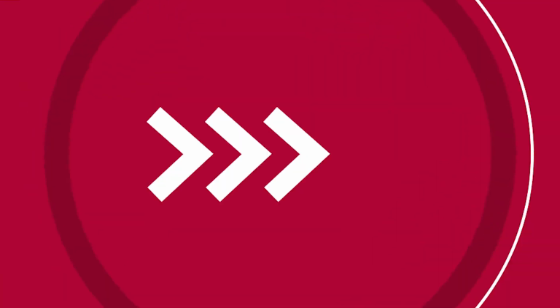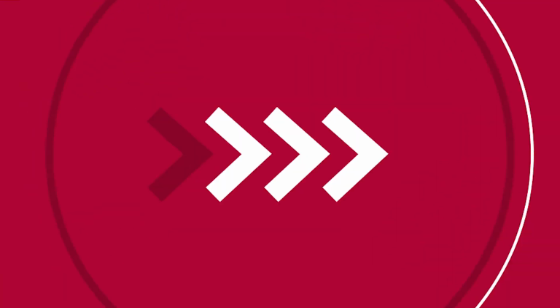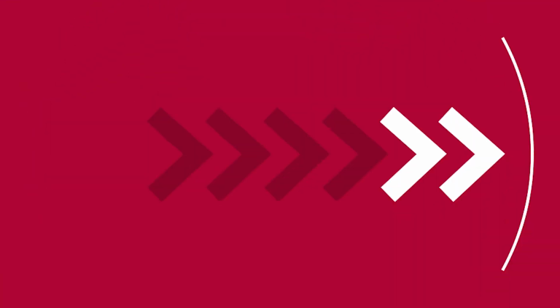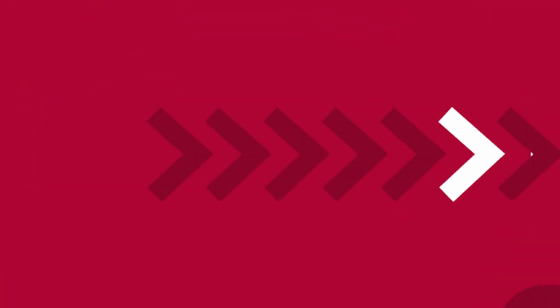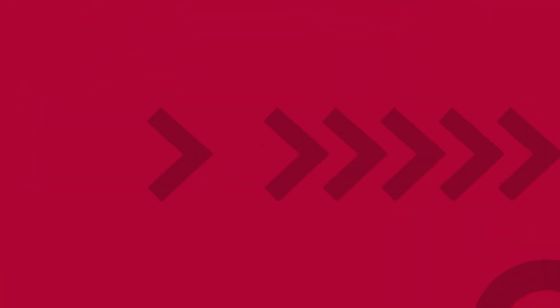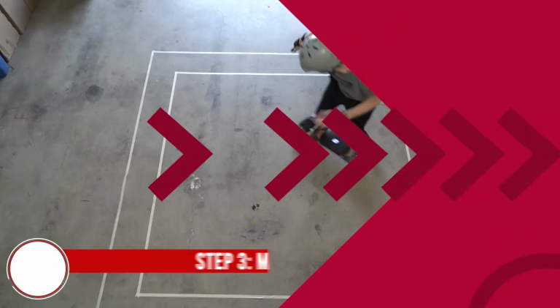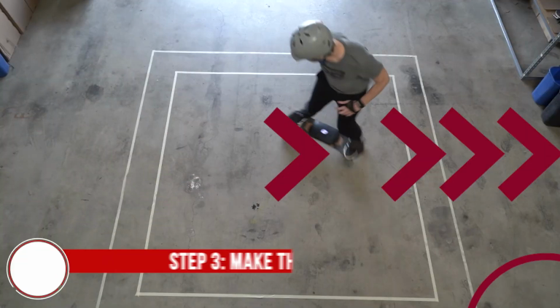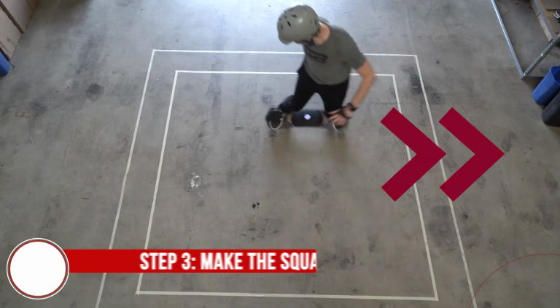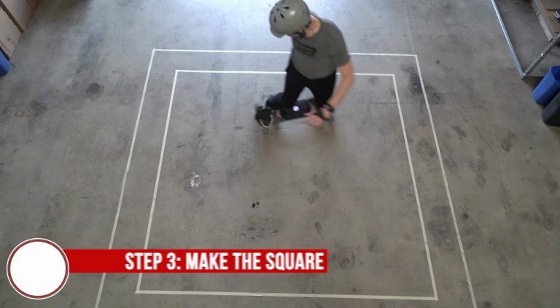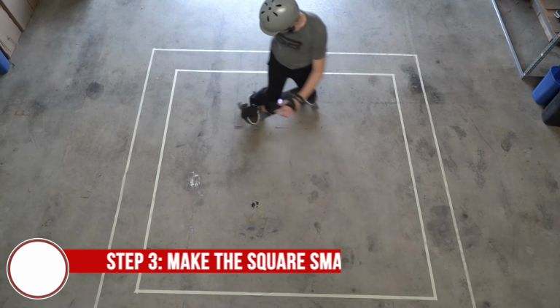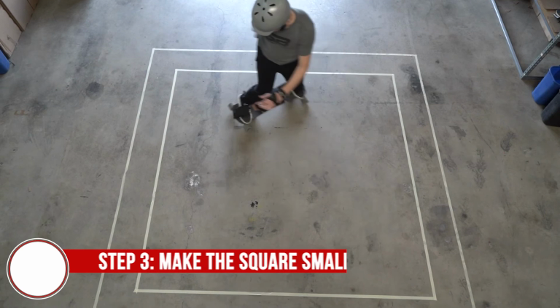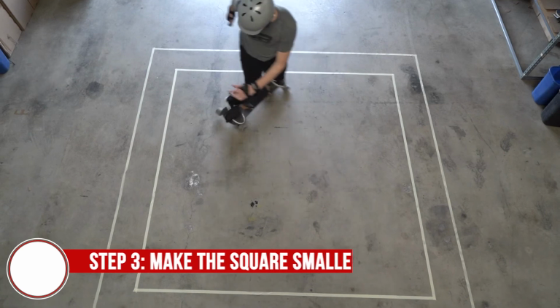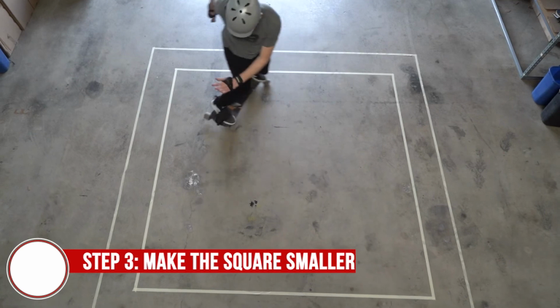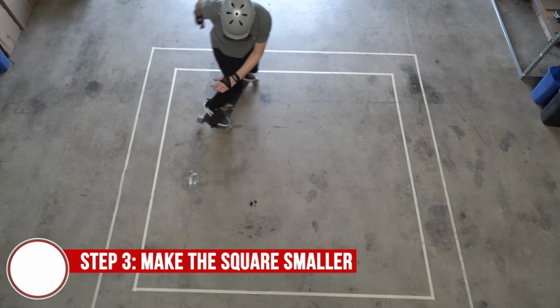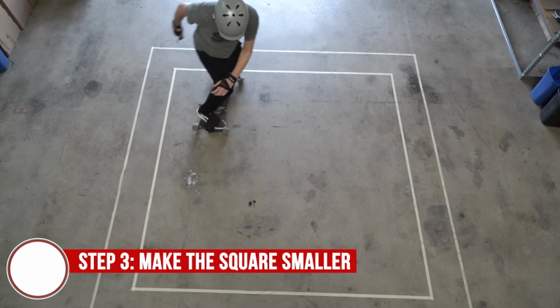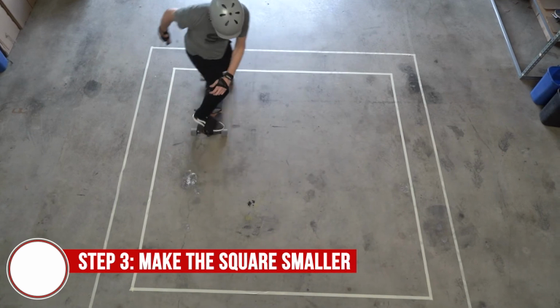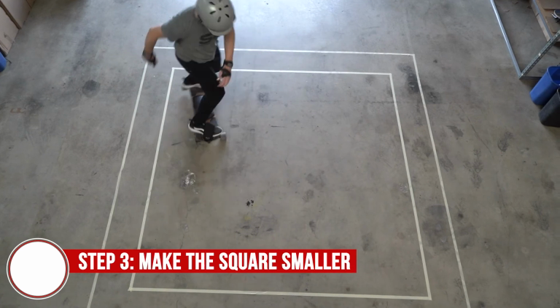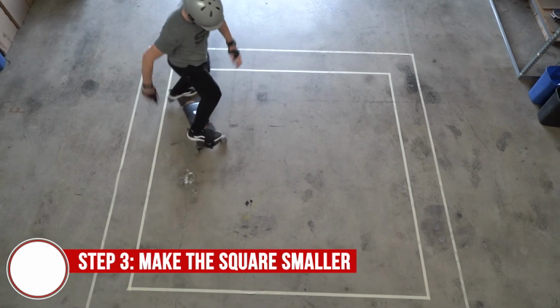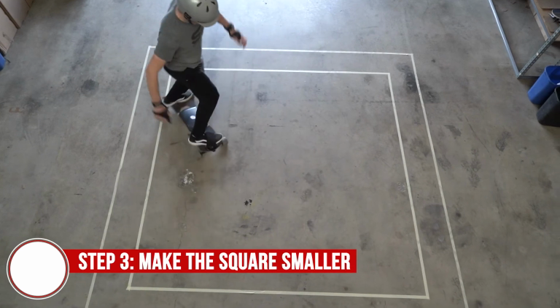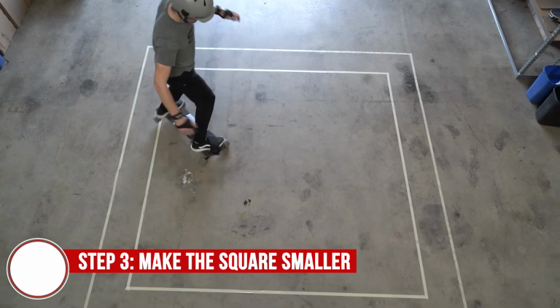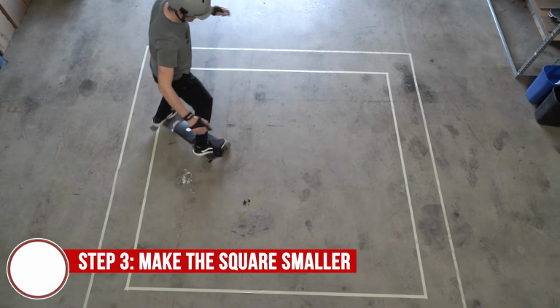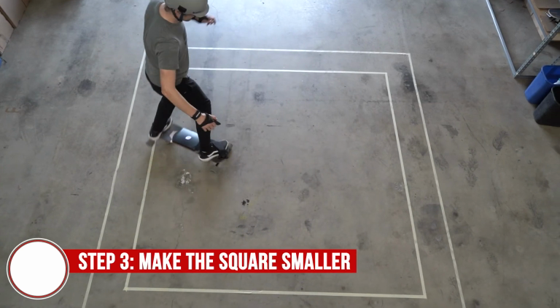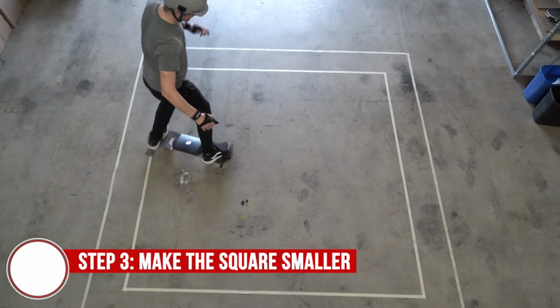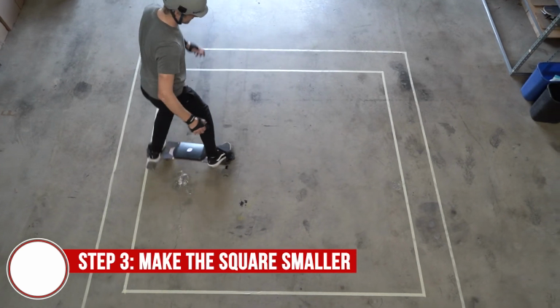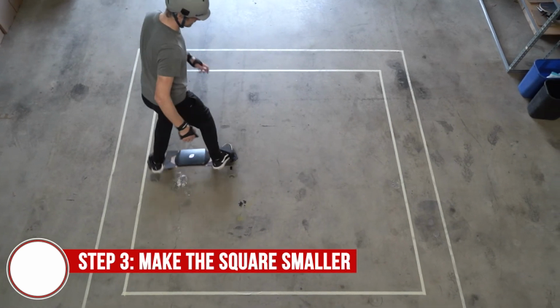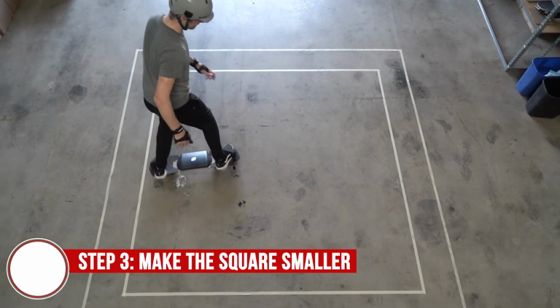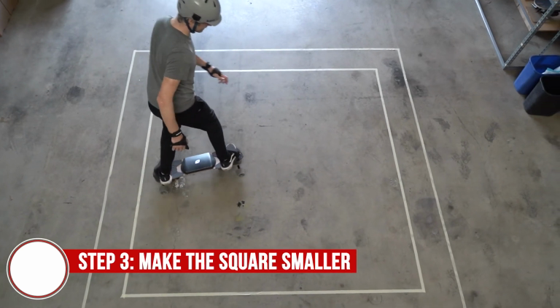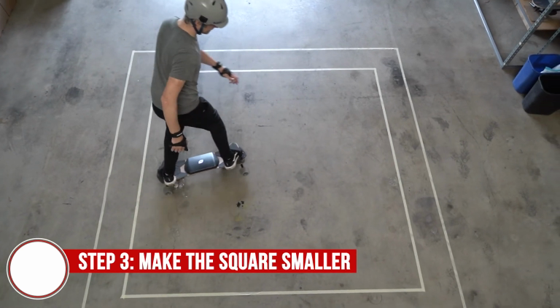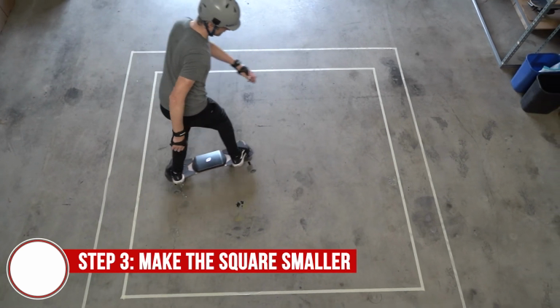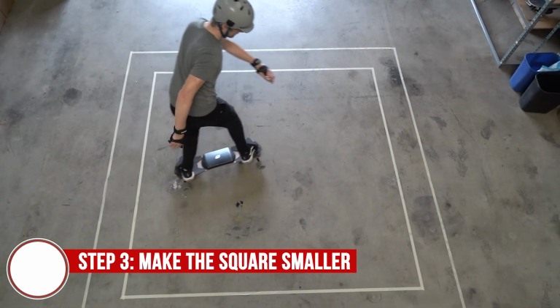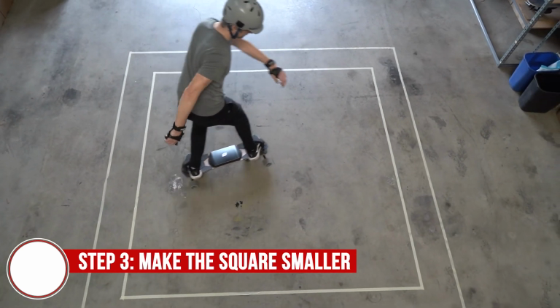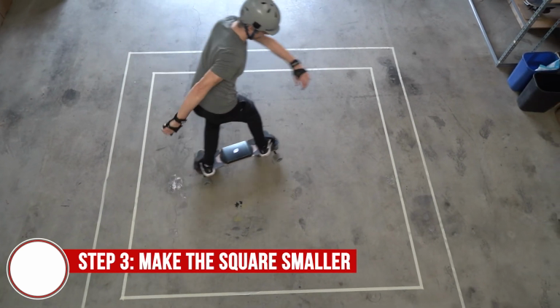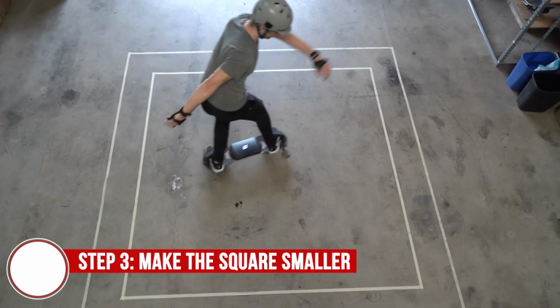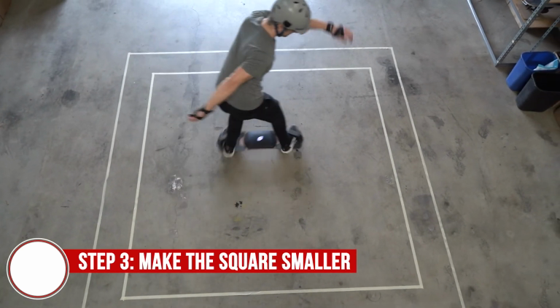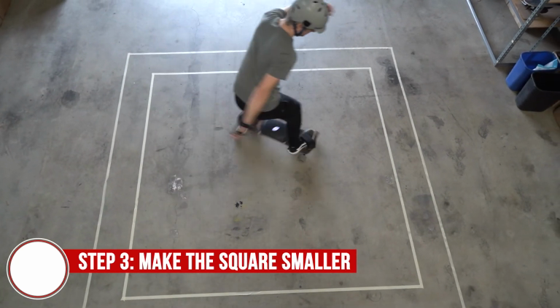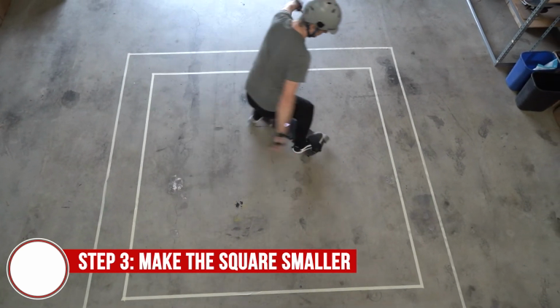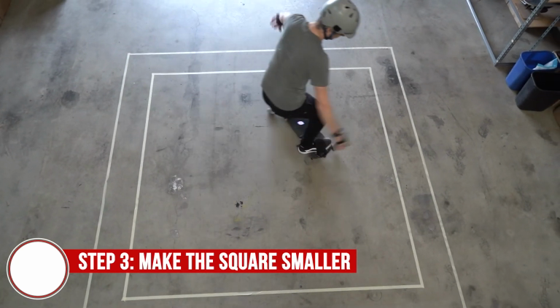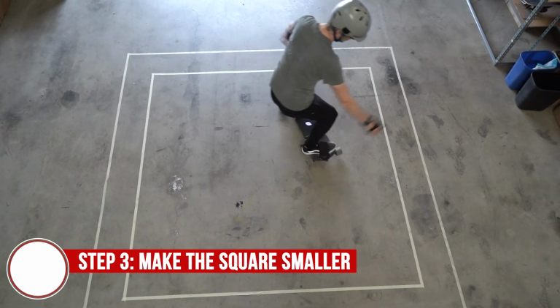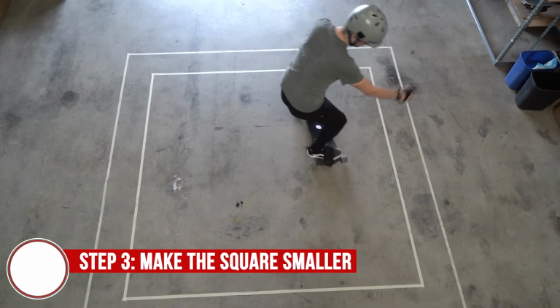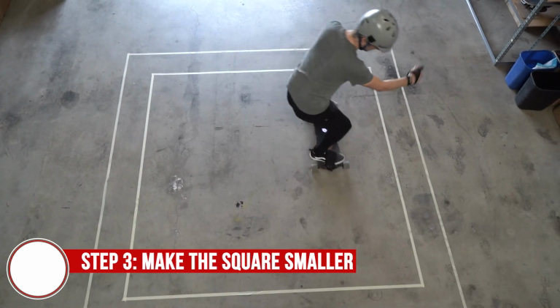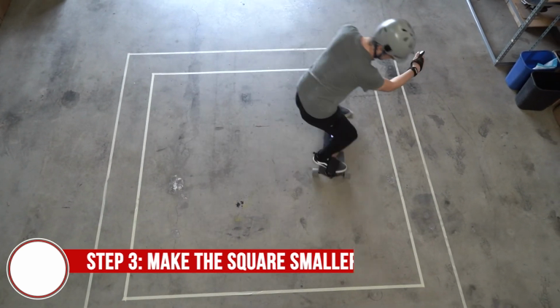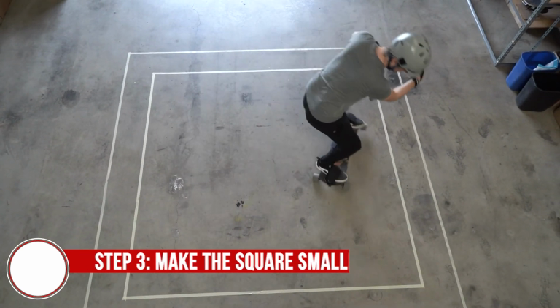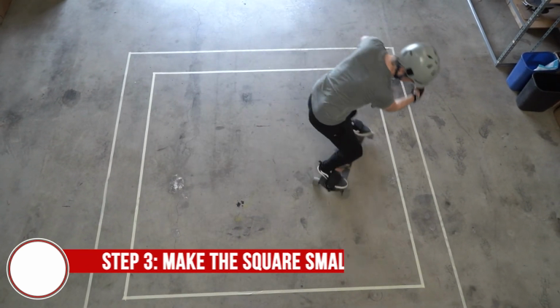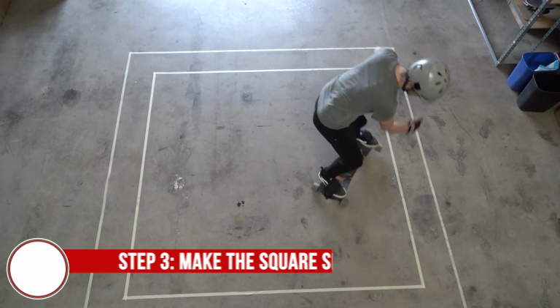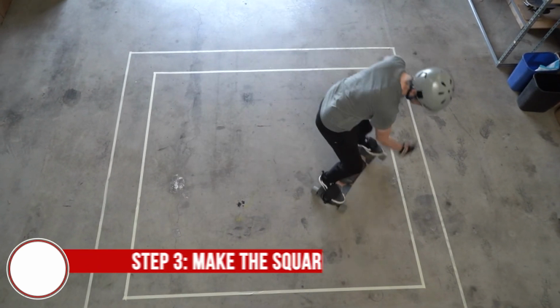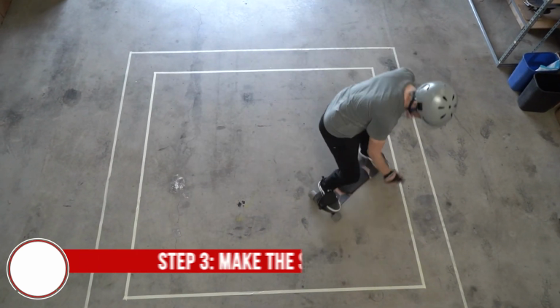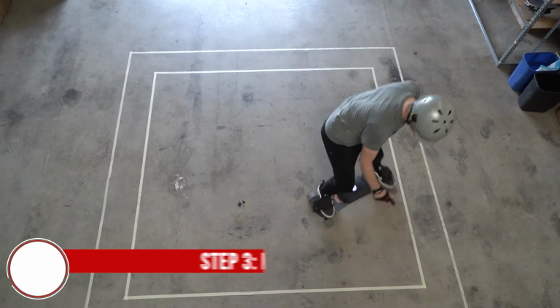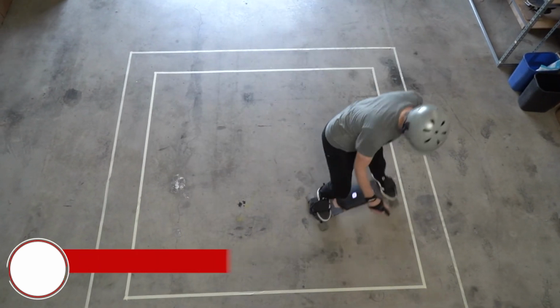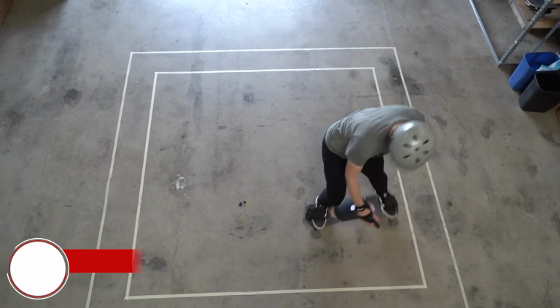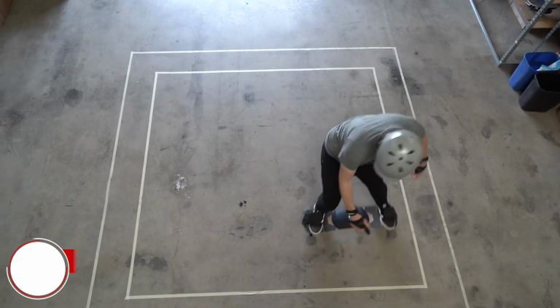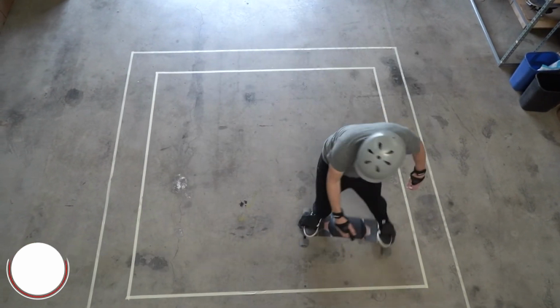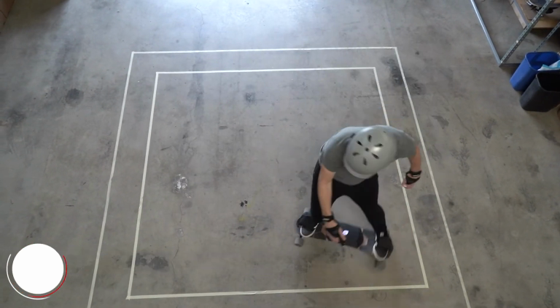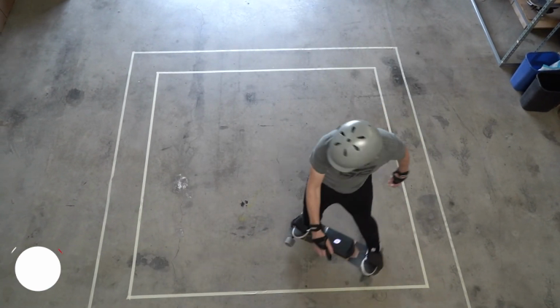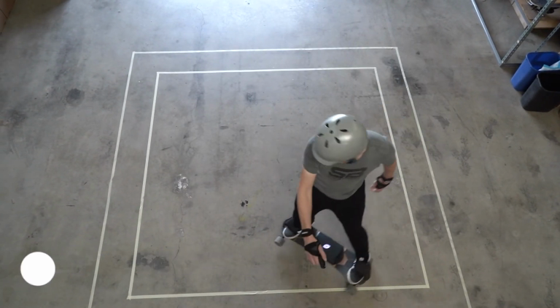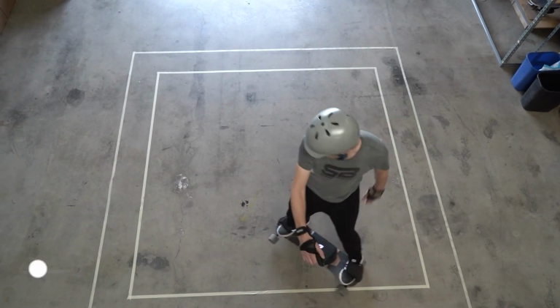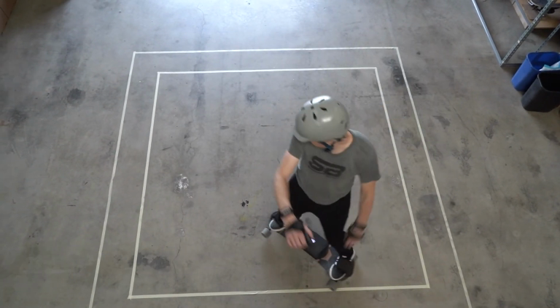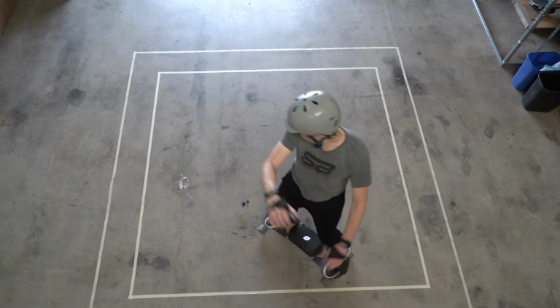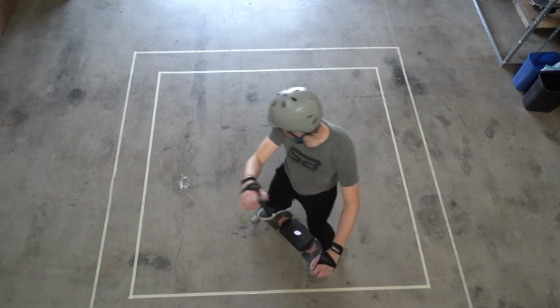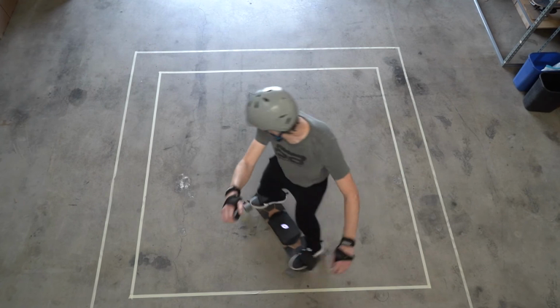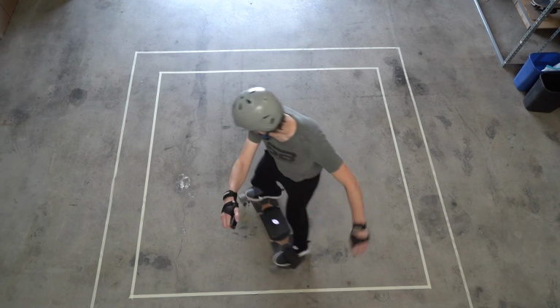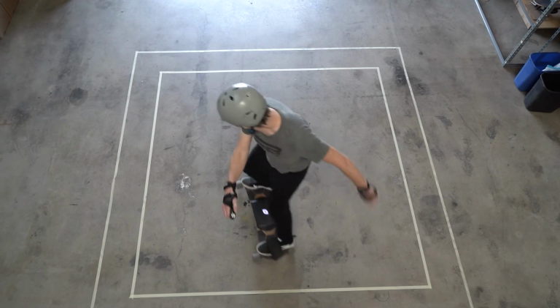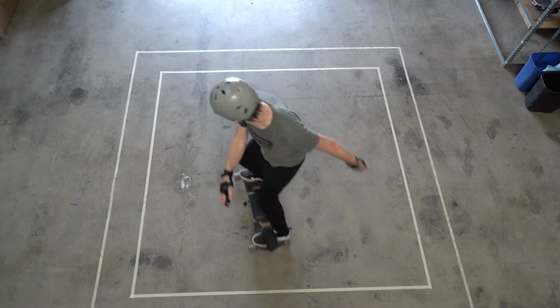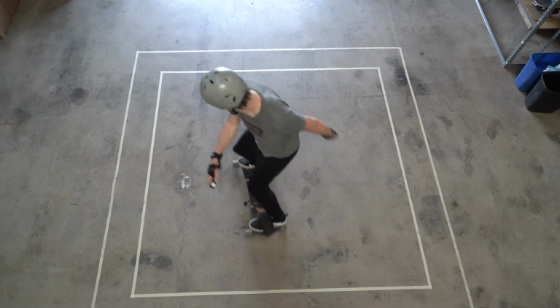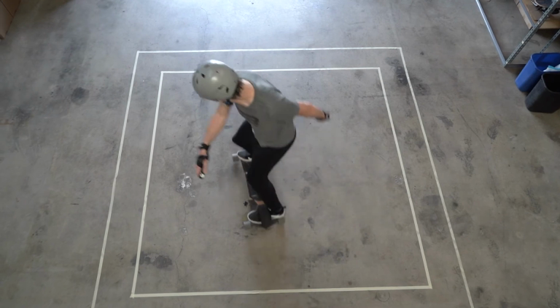Now that we've gotten comfortable in the larger space, let's increase the difficulty of the challenge by making the square even smaller.